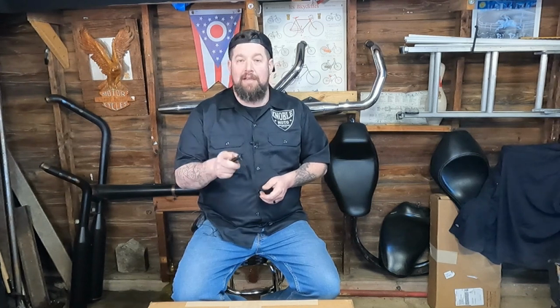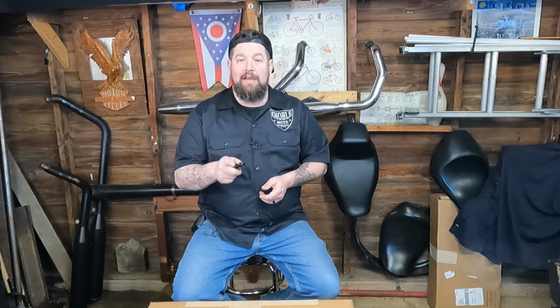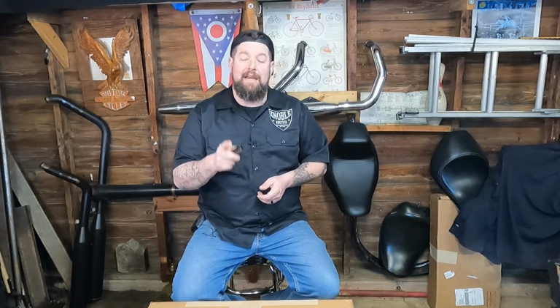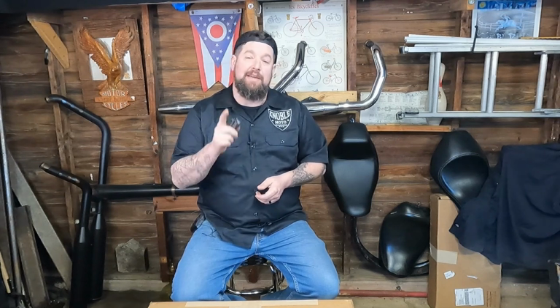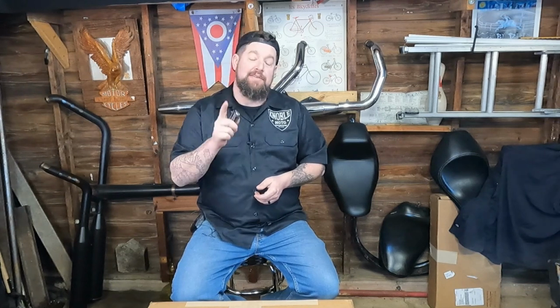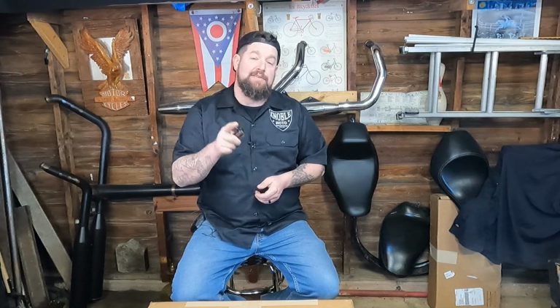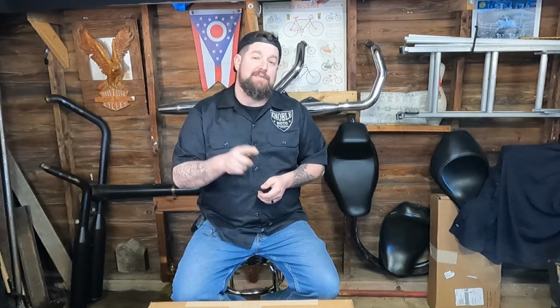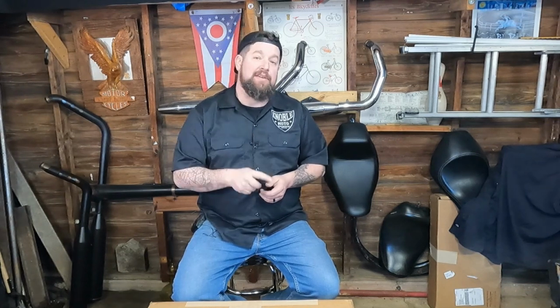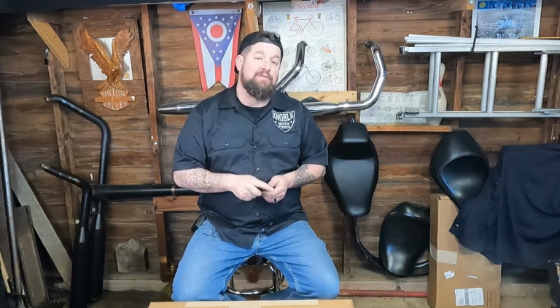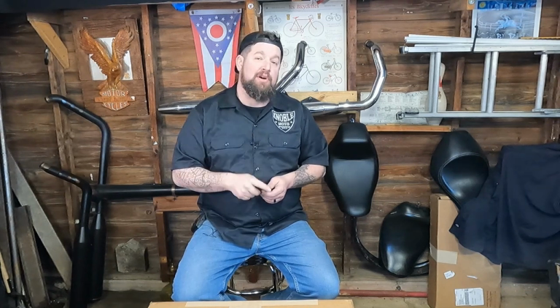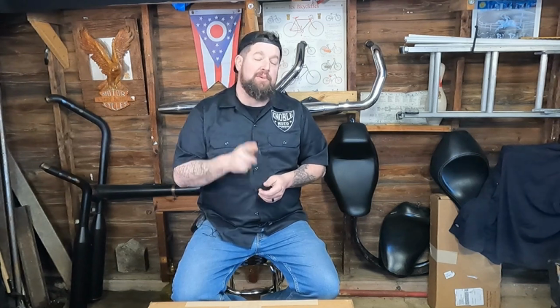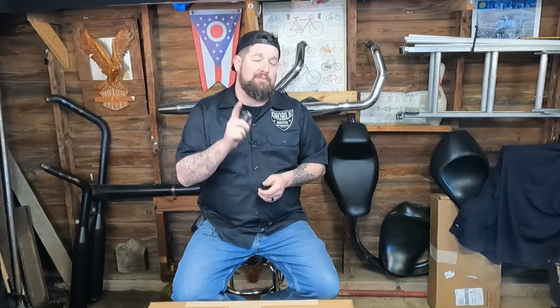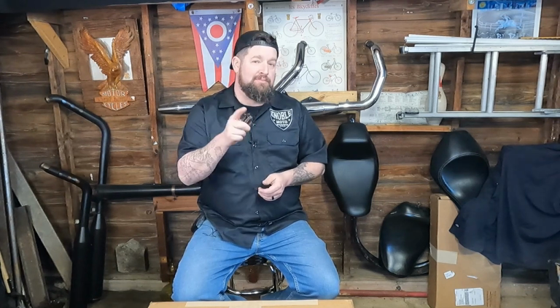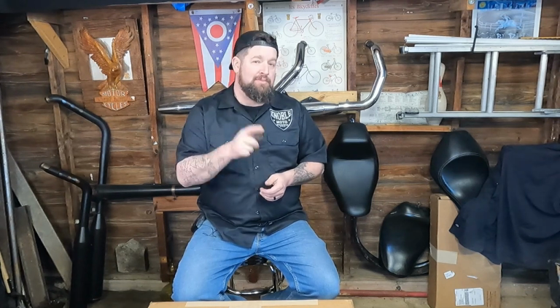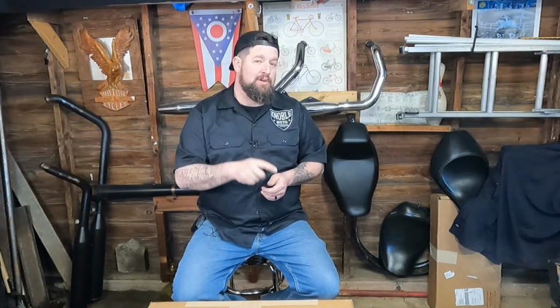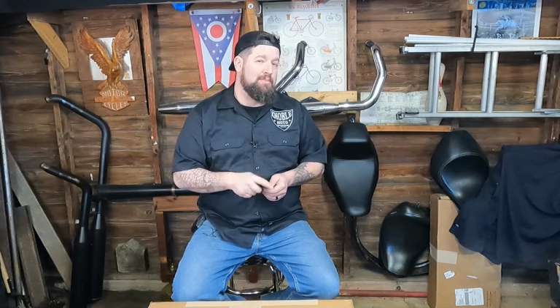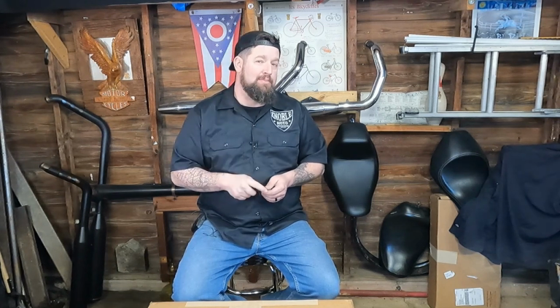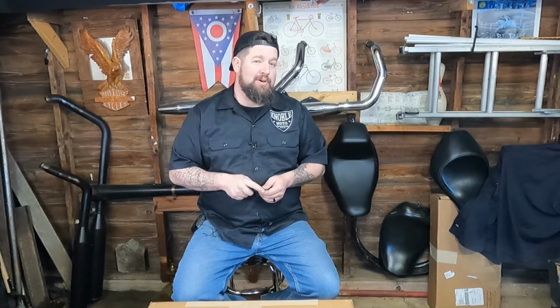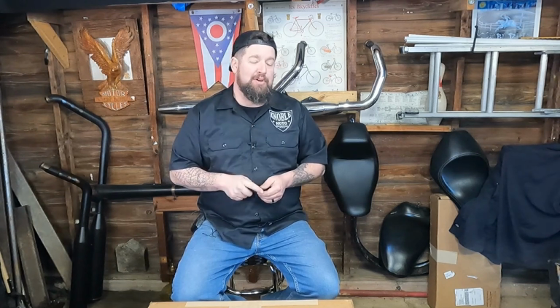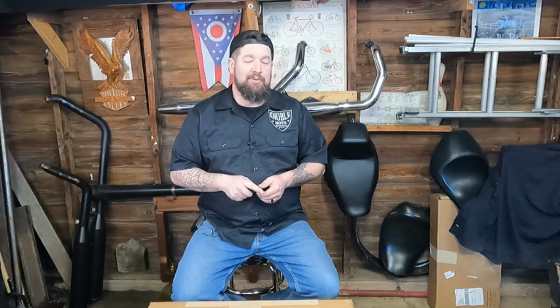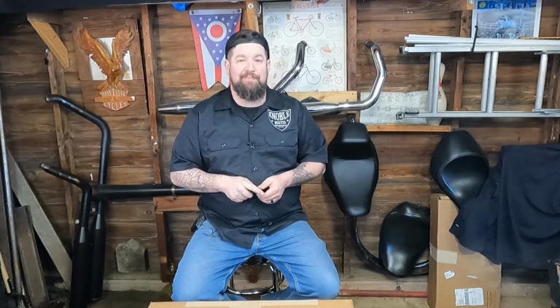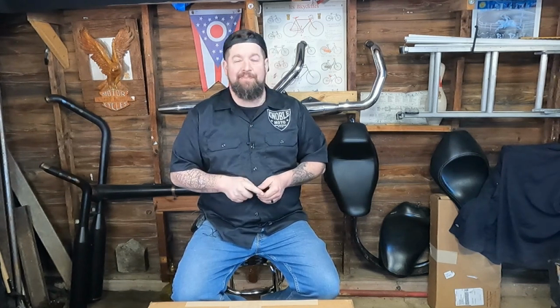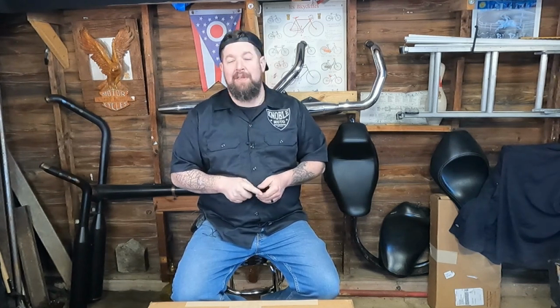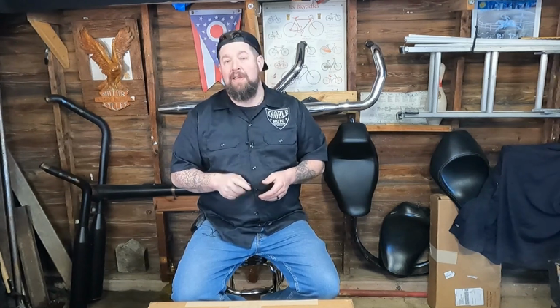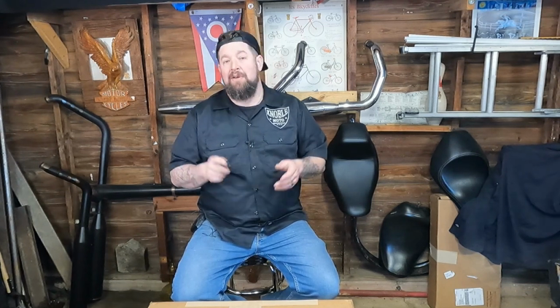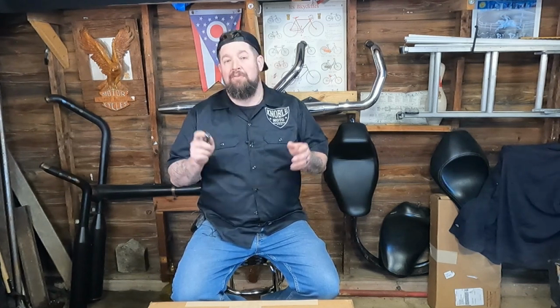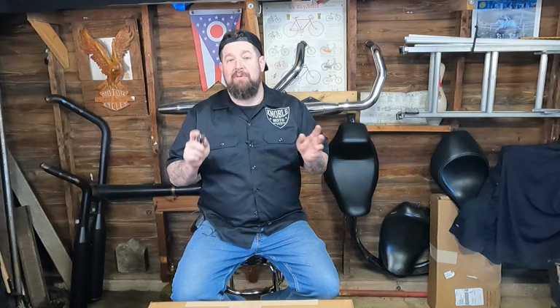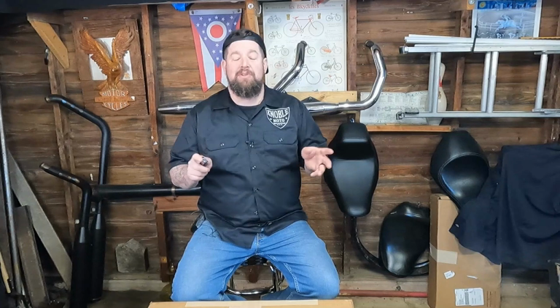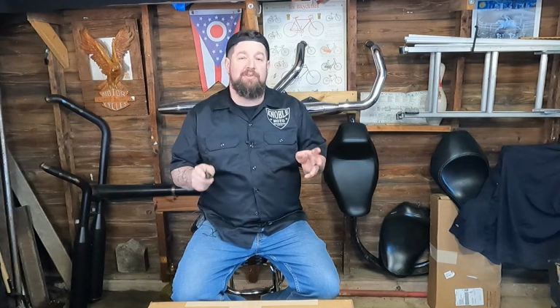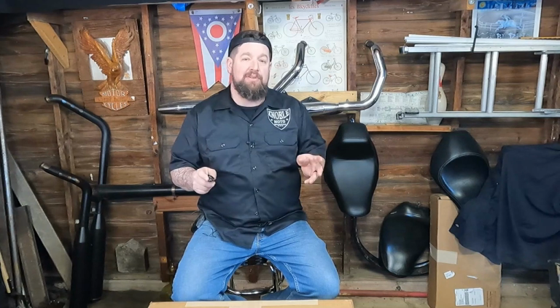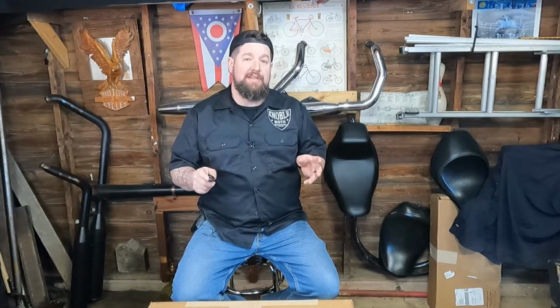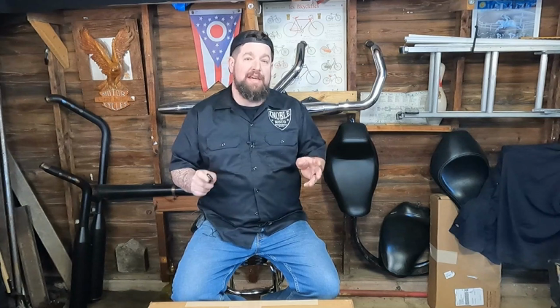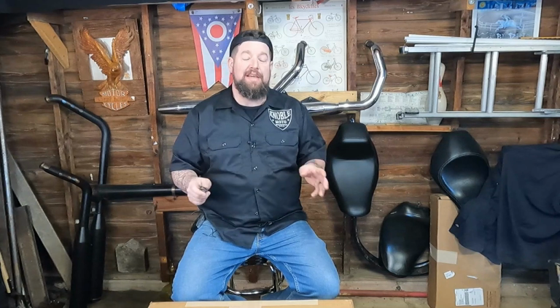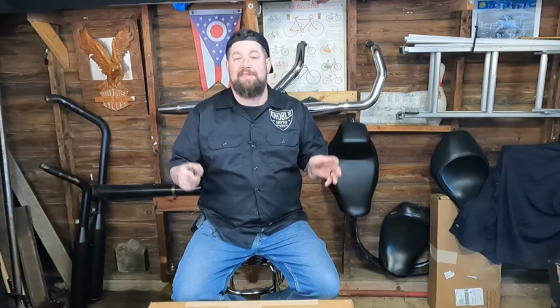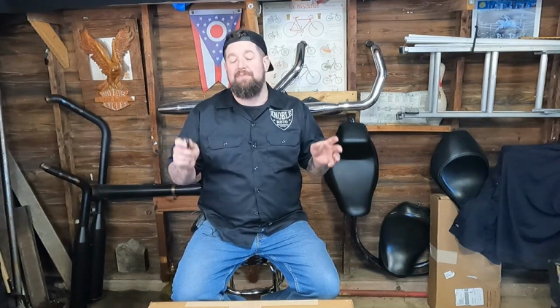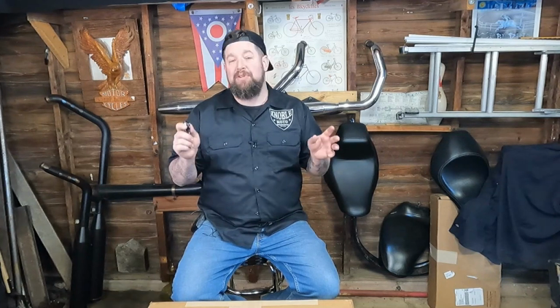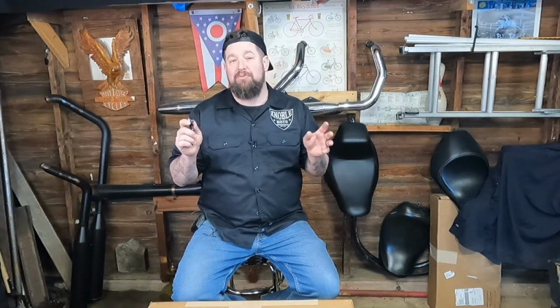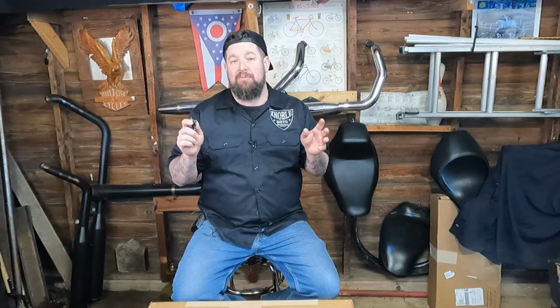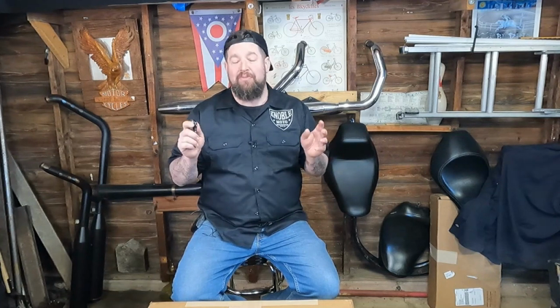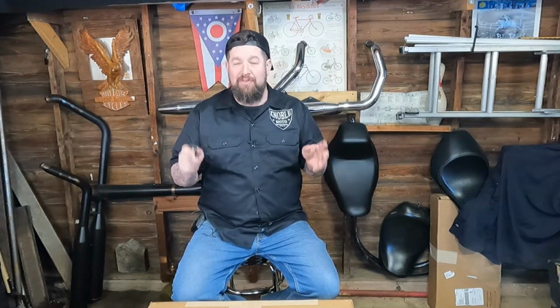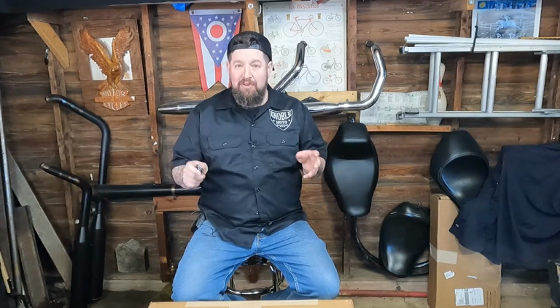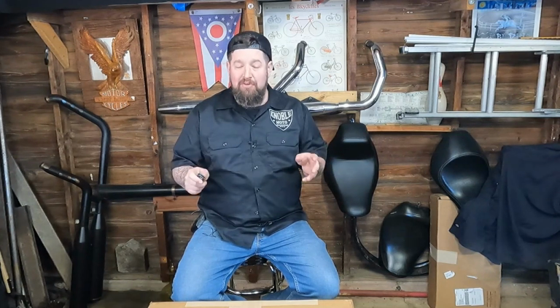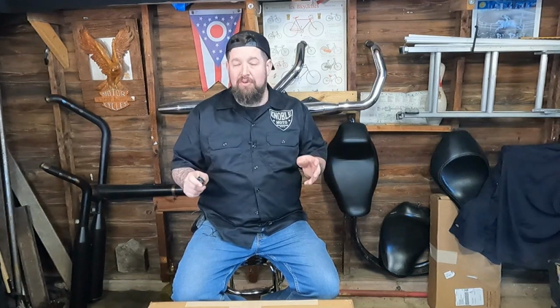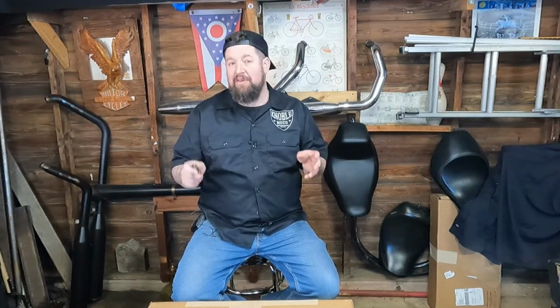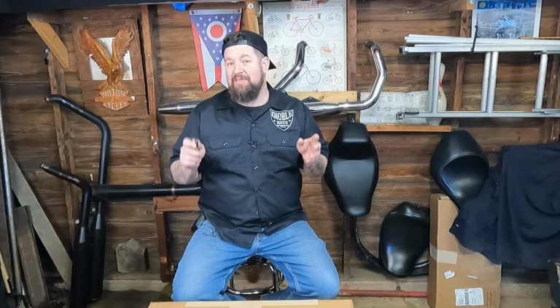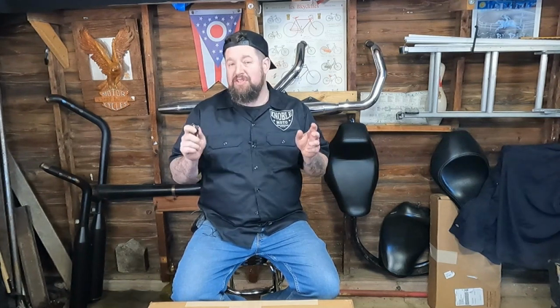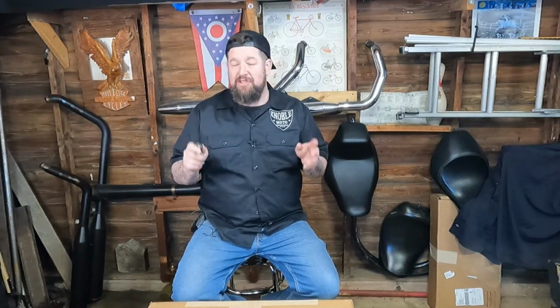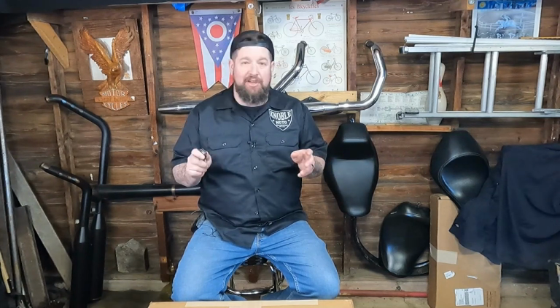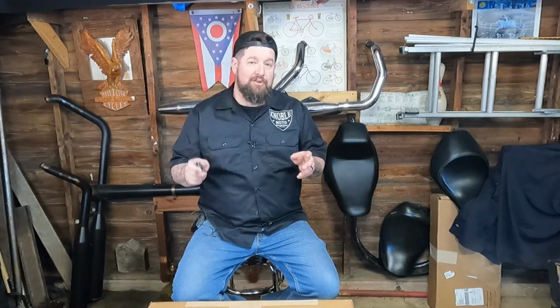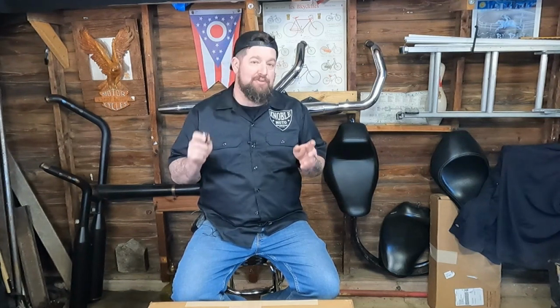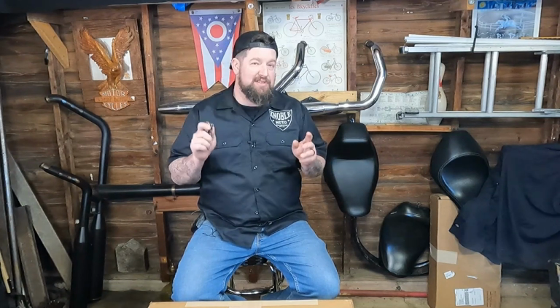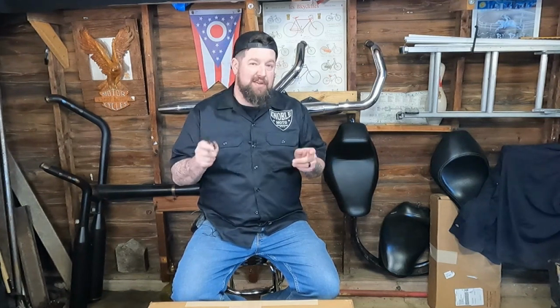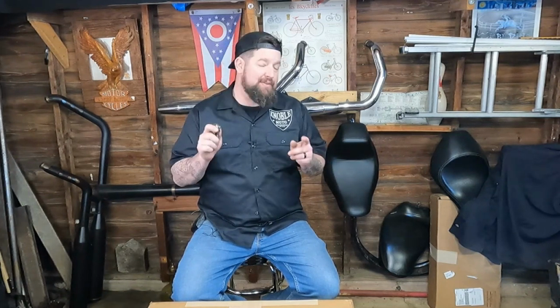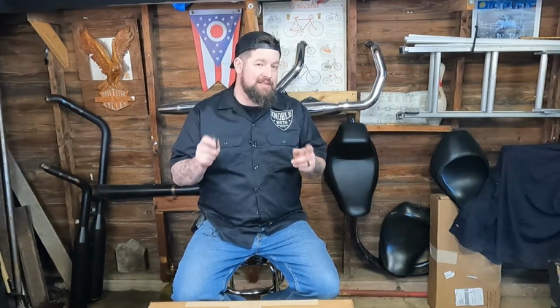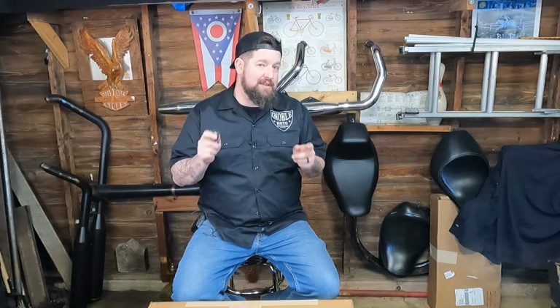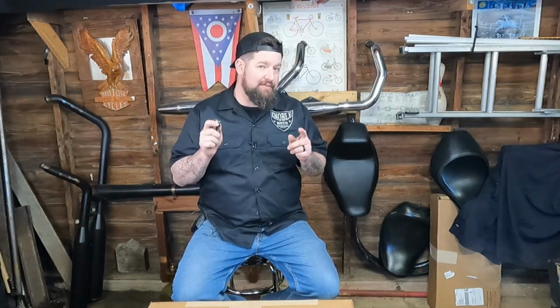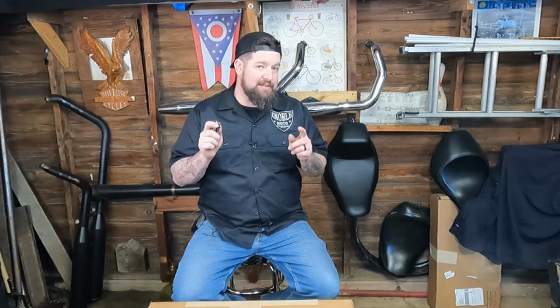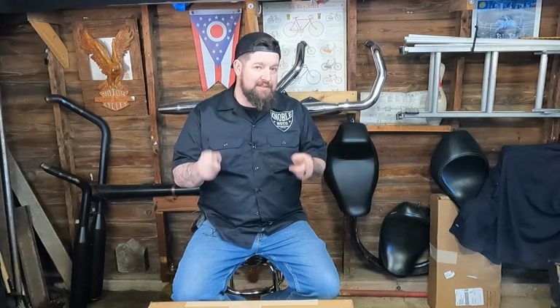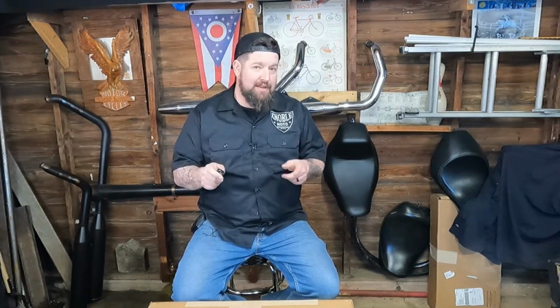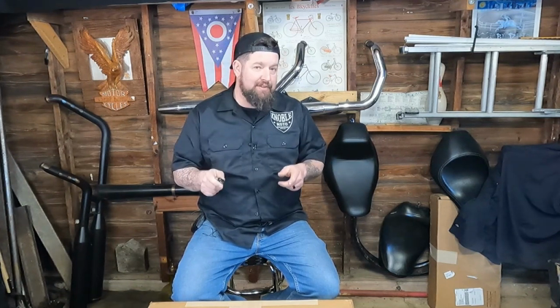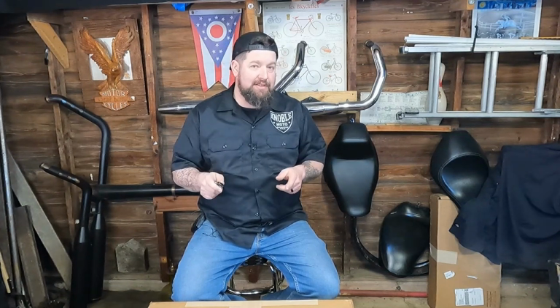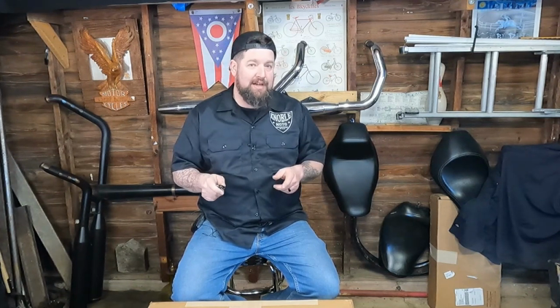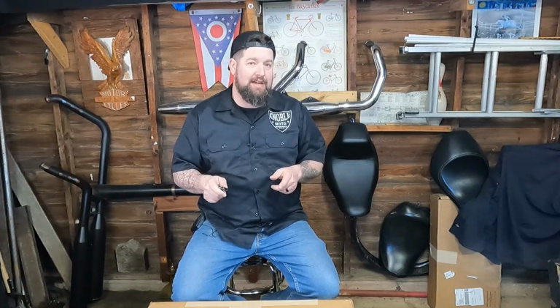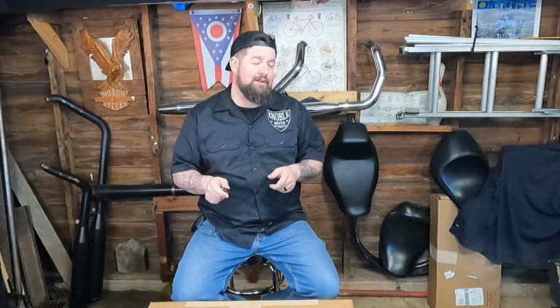Hey, Steve Noble, Noble Moto. What we're doing today is I'm going to do a review of the Shinko 777 tire.